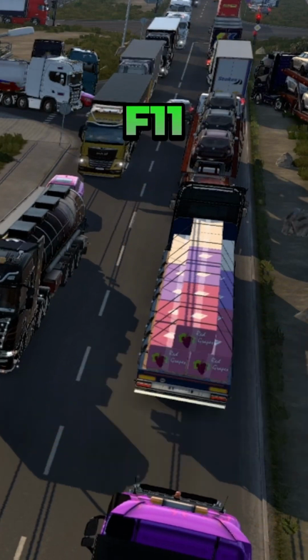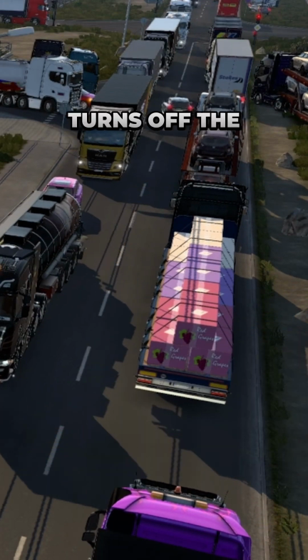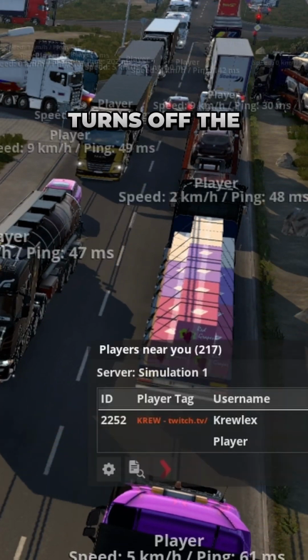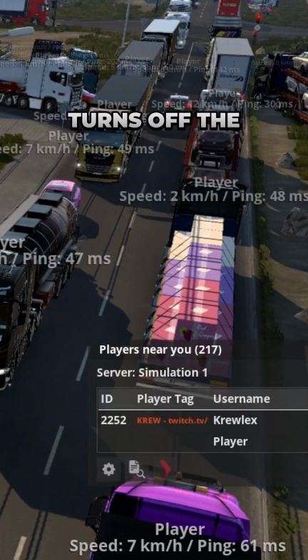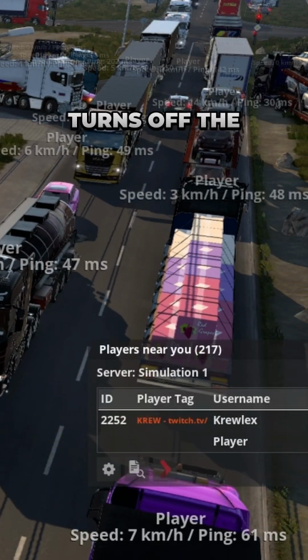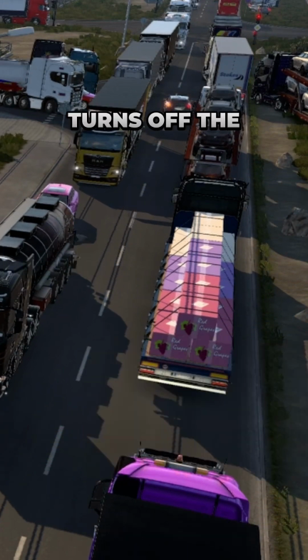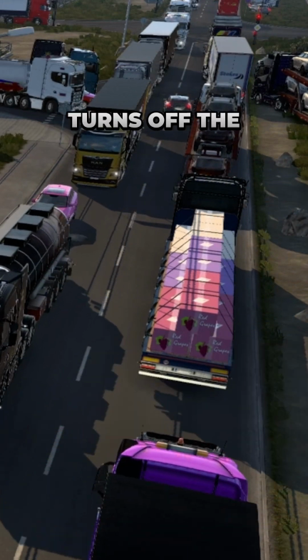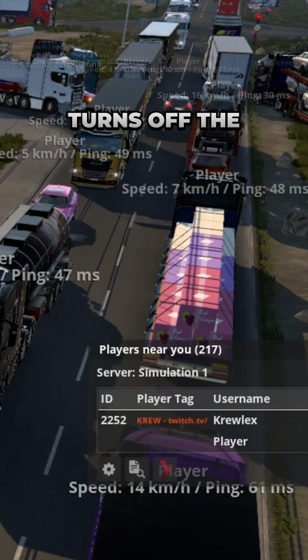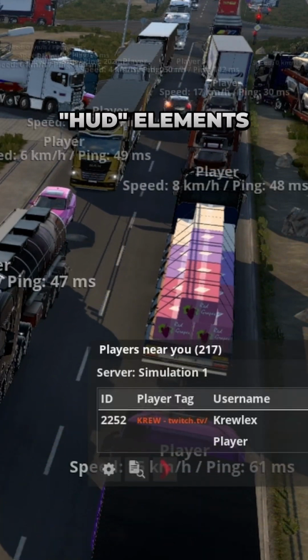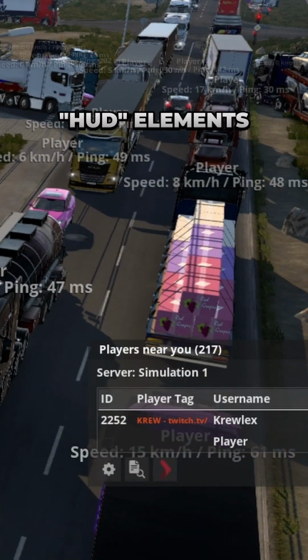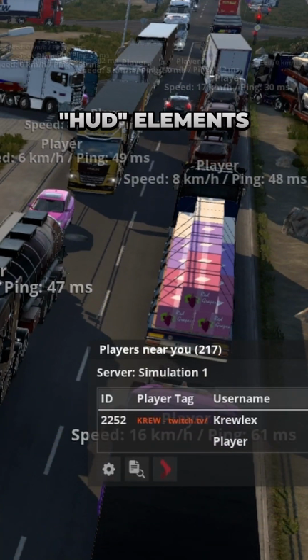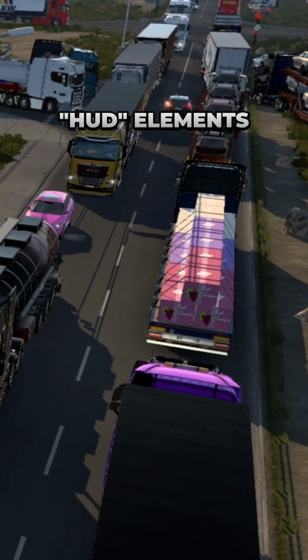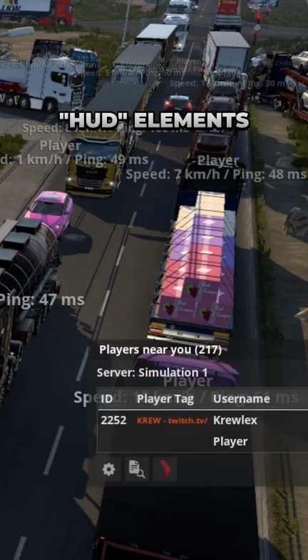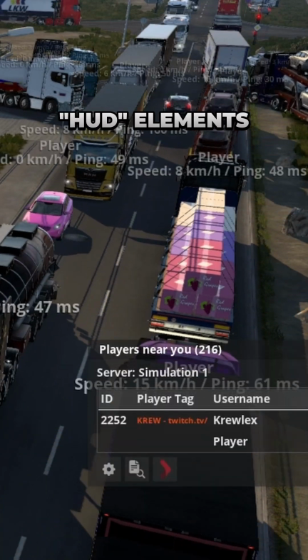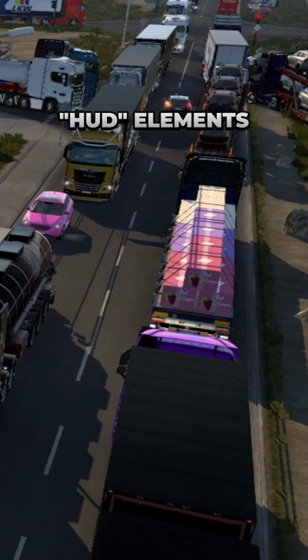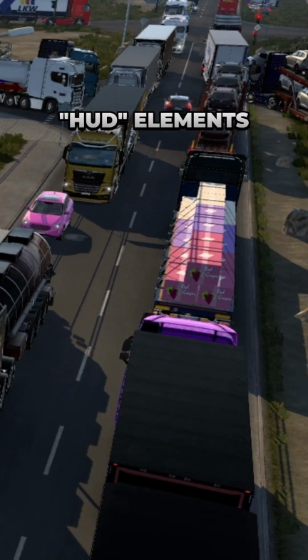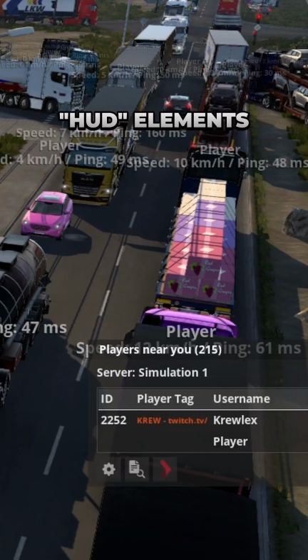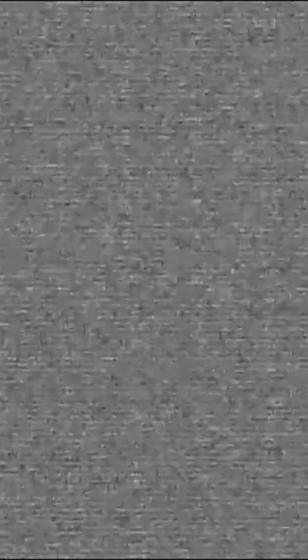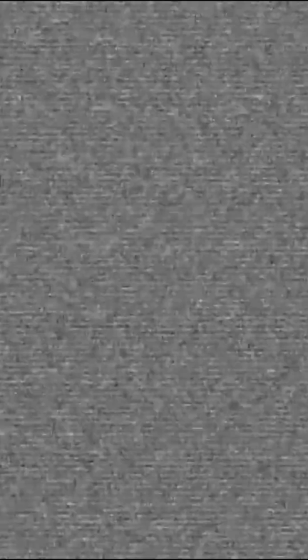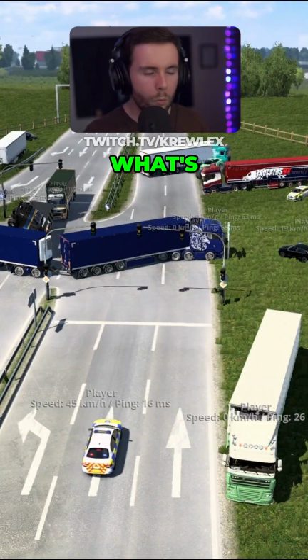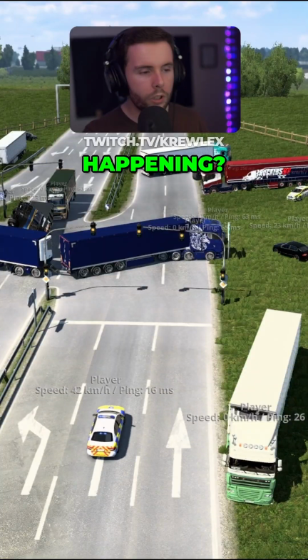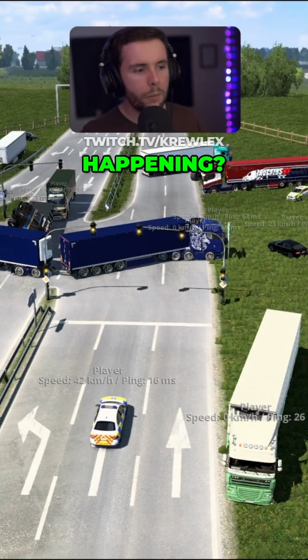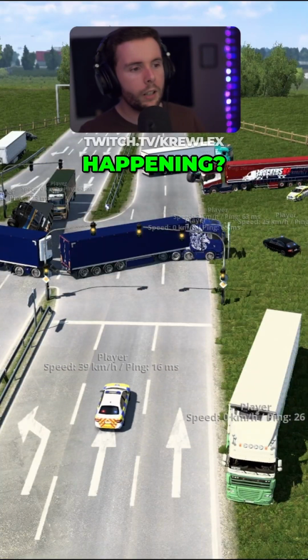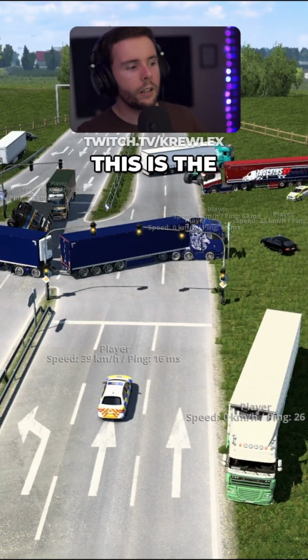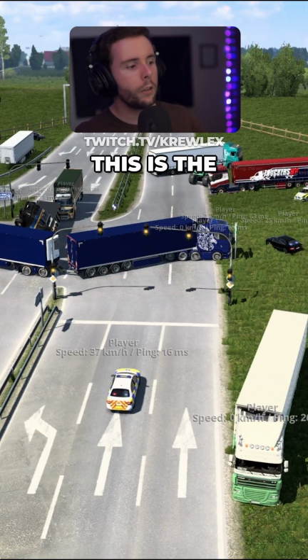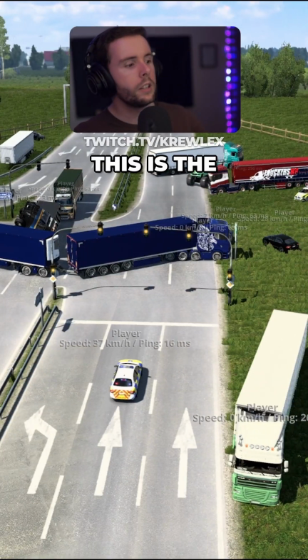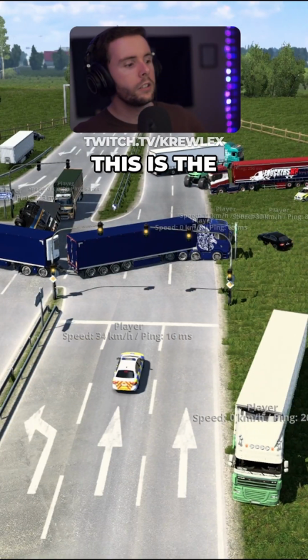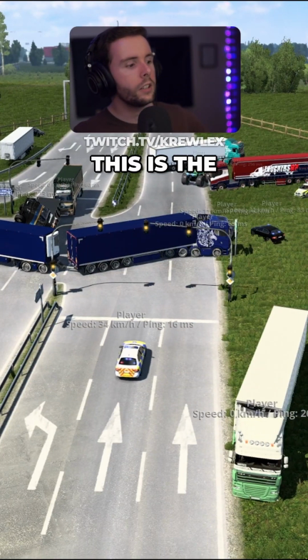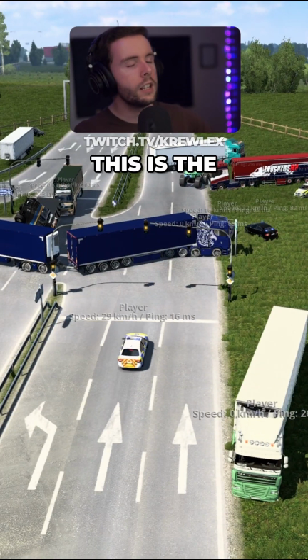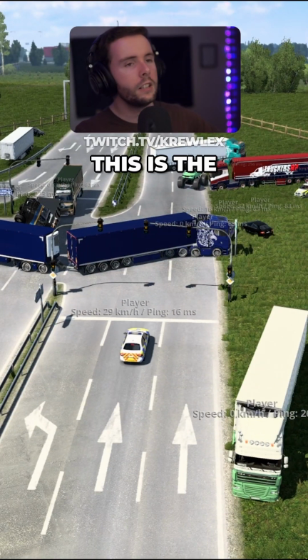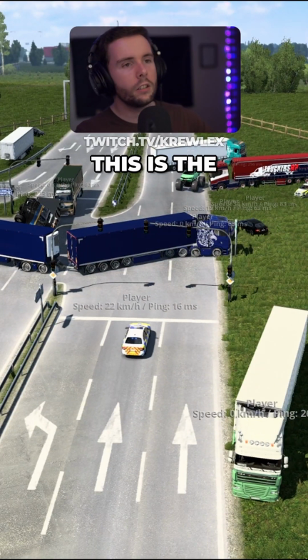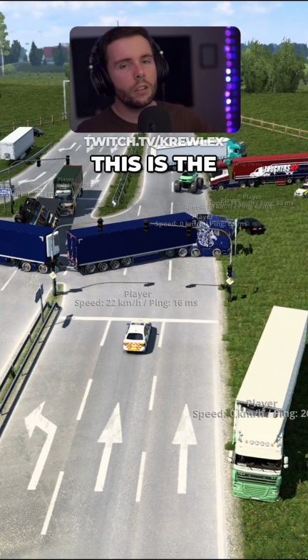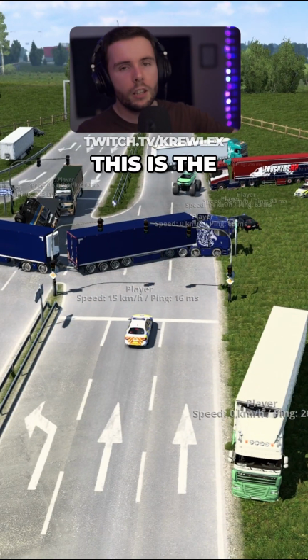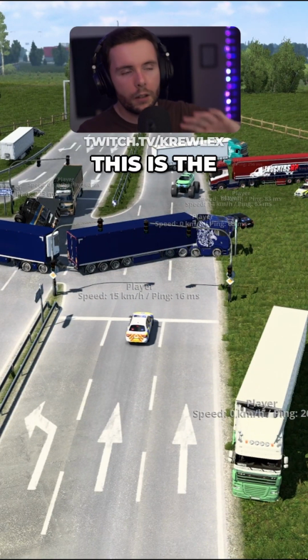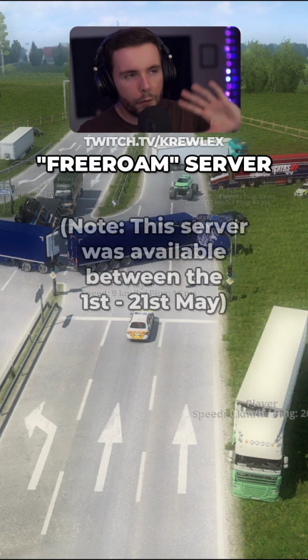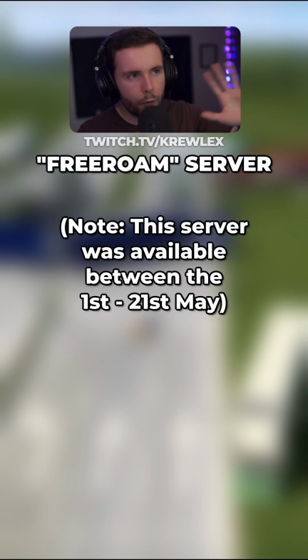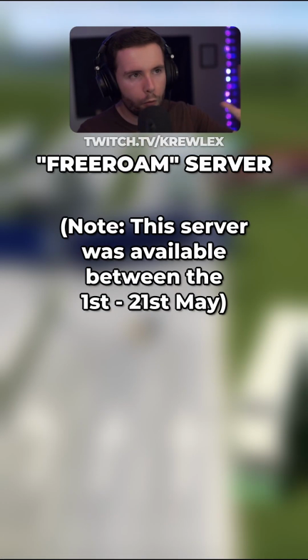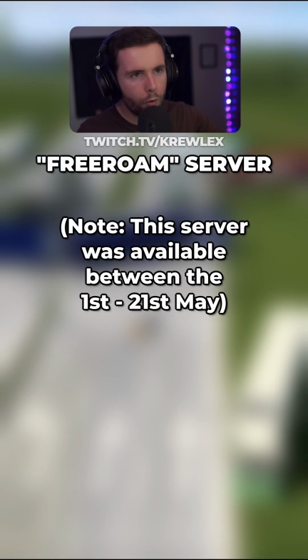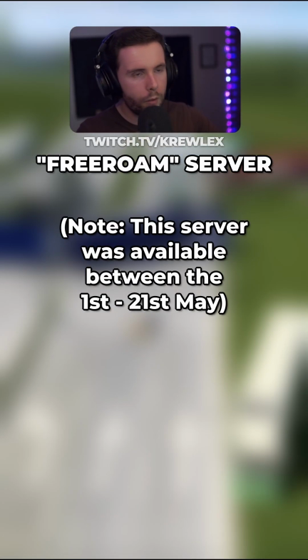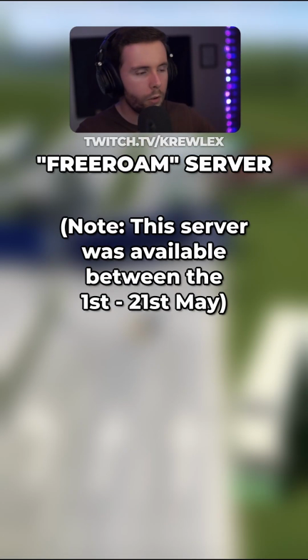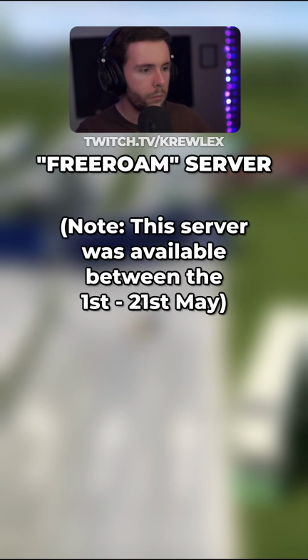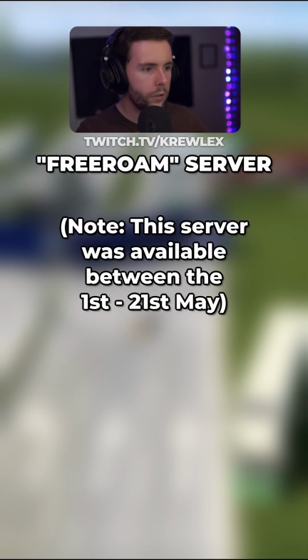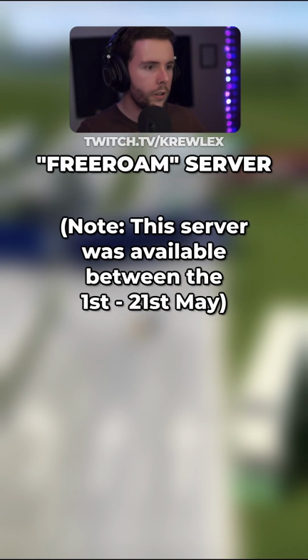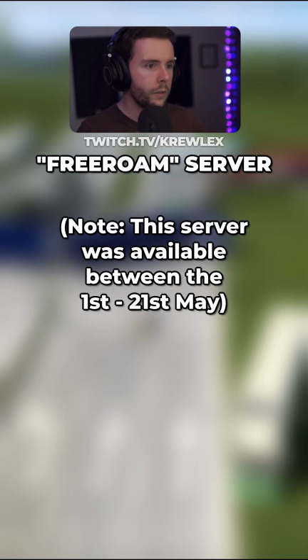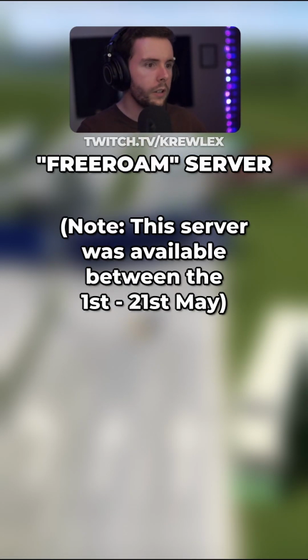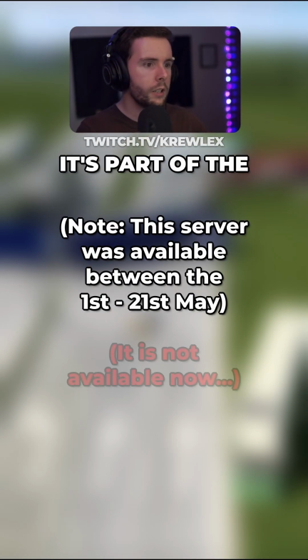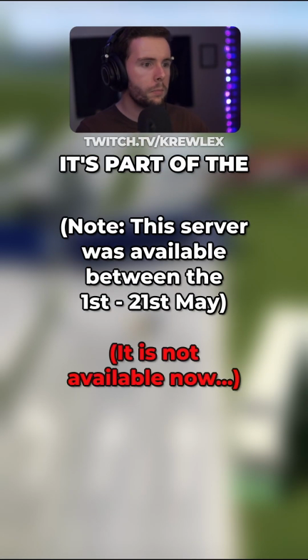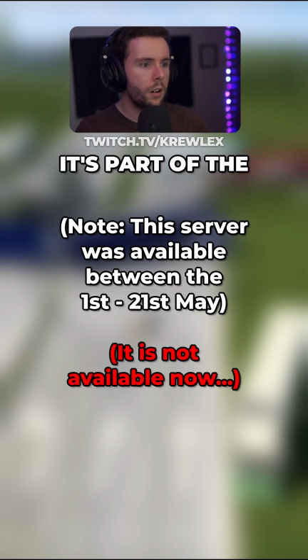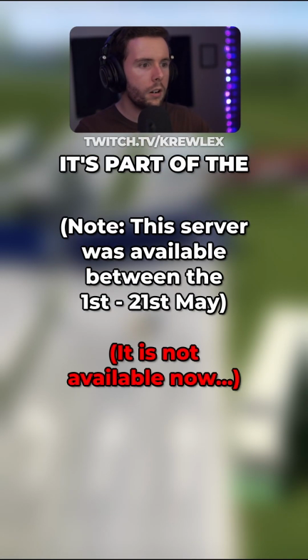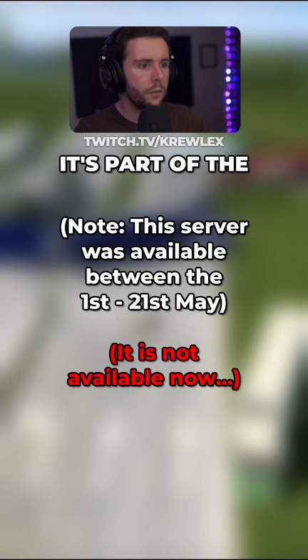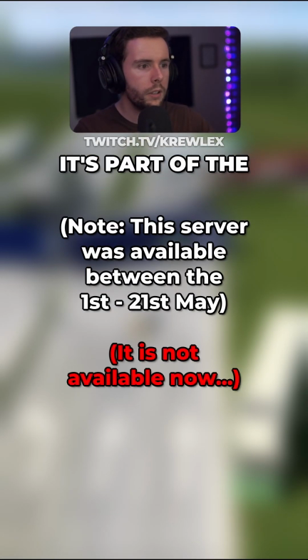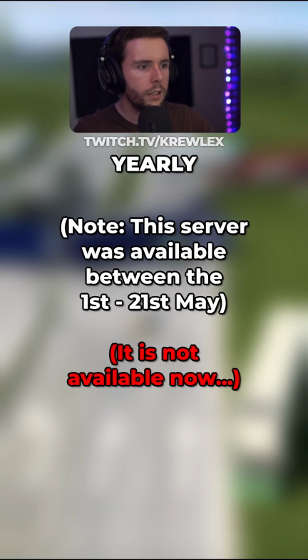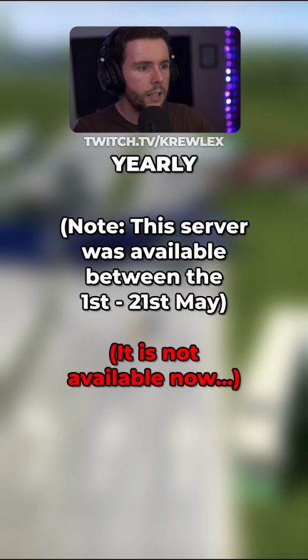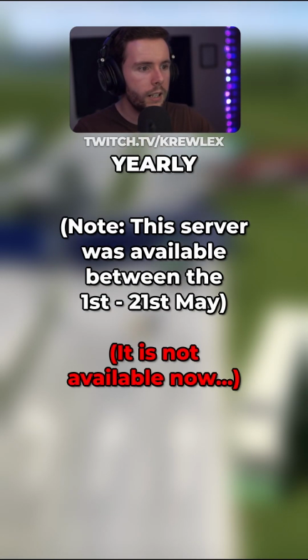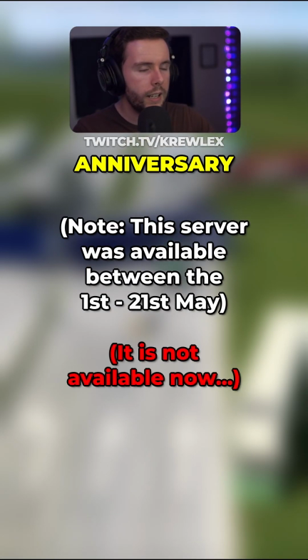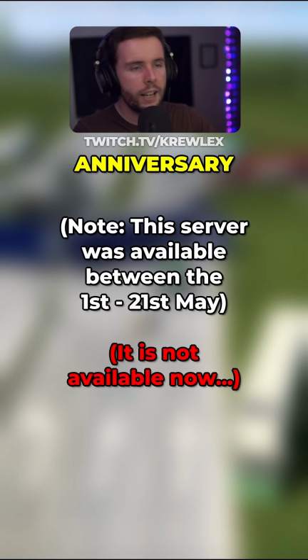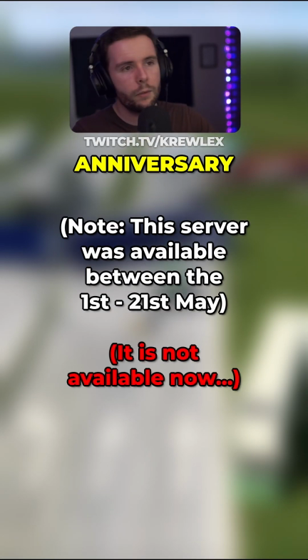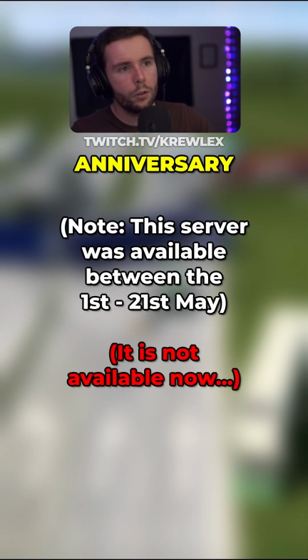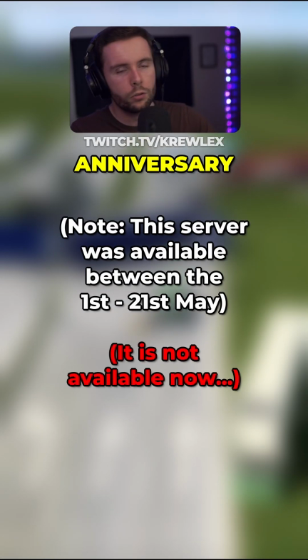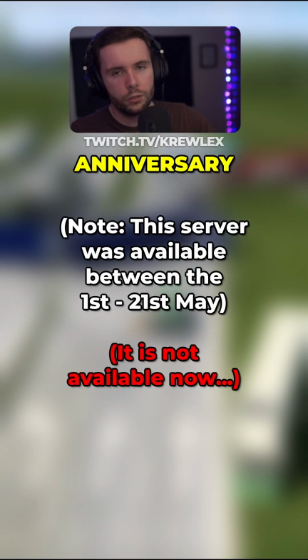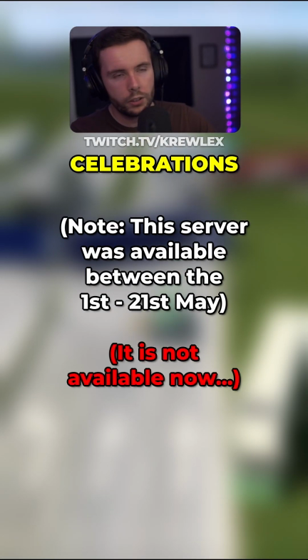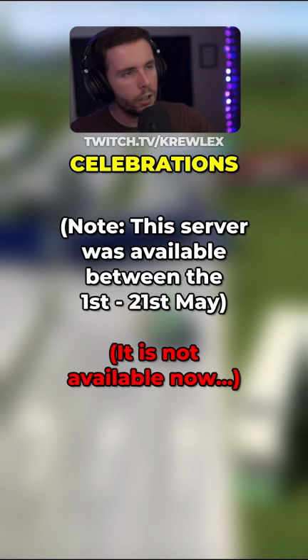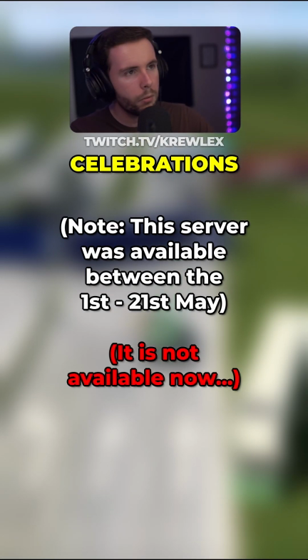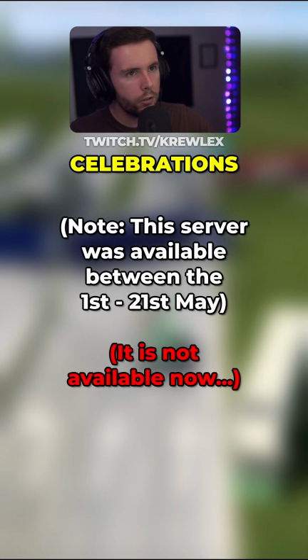F9 is the button to disable the chat entirely, similar to how F11 turns off the HUD elements. This is the free roam server — it's part of the yearly anniversary celebrations of TMP.